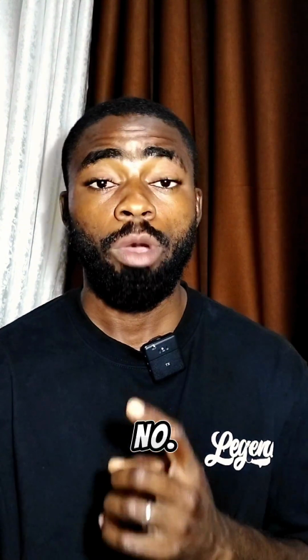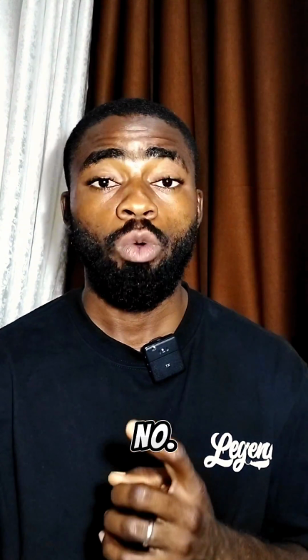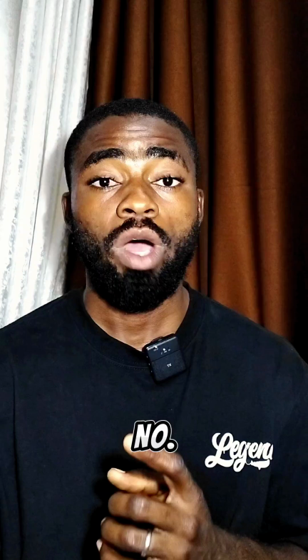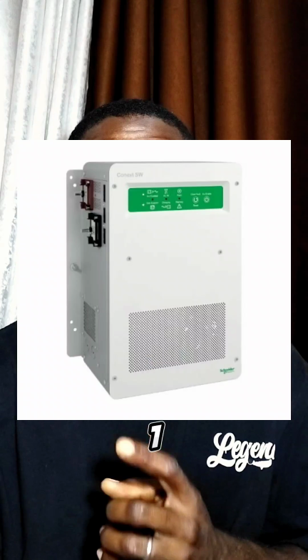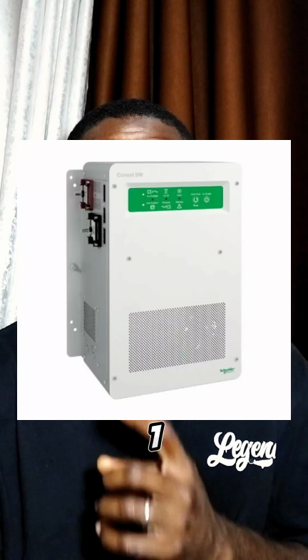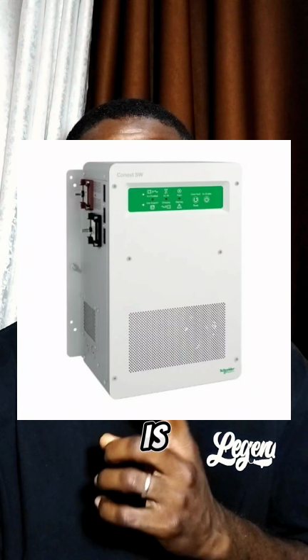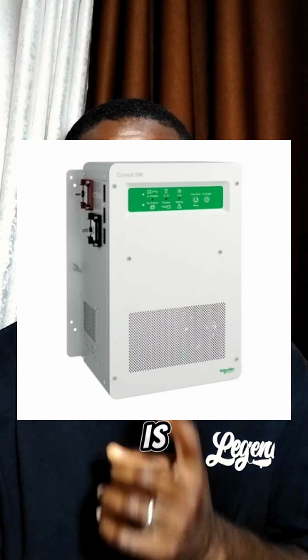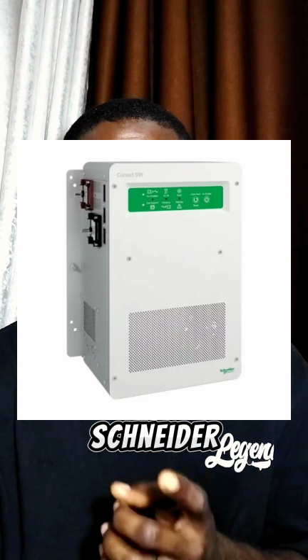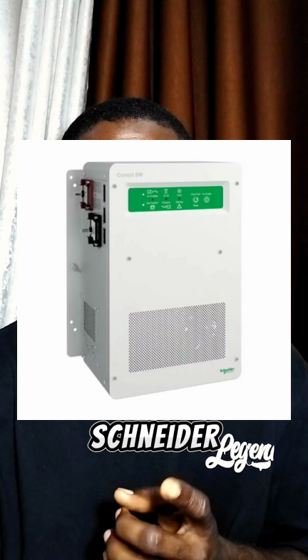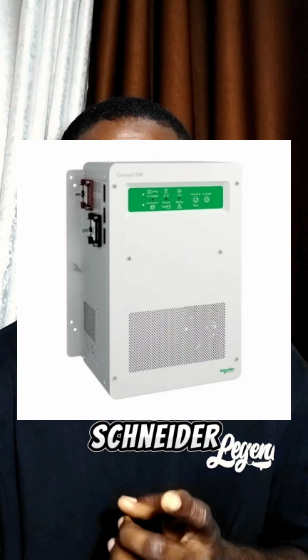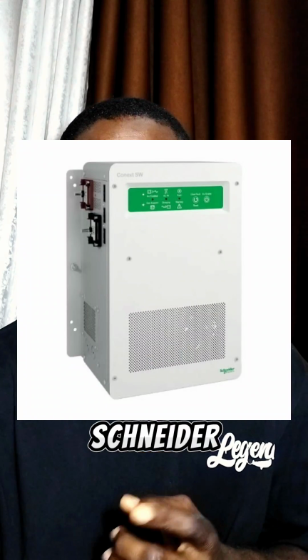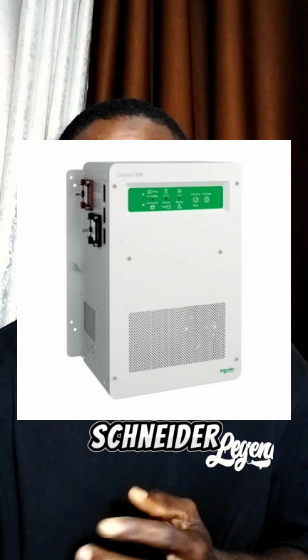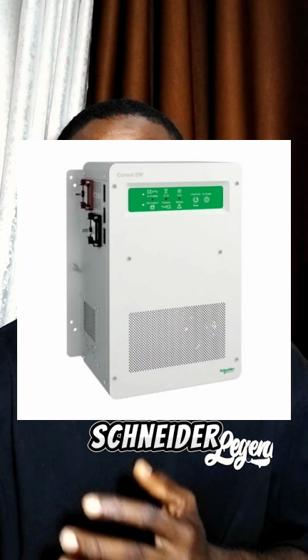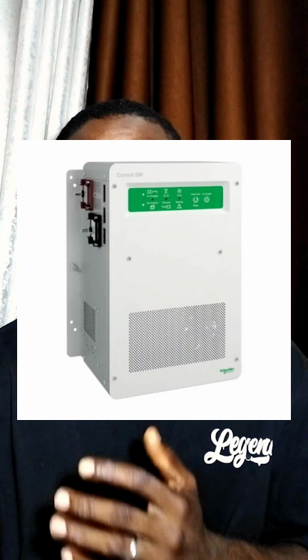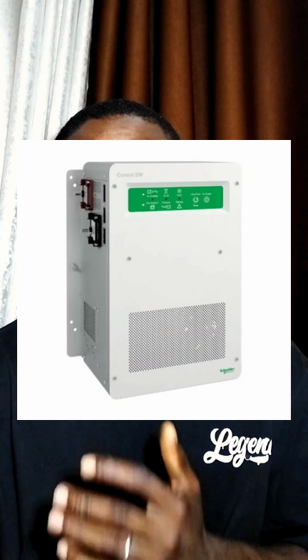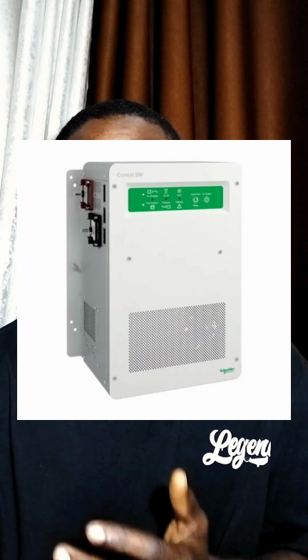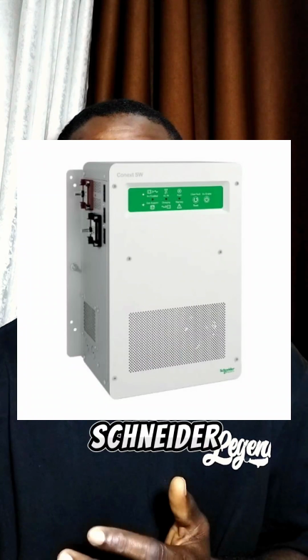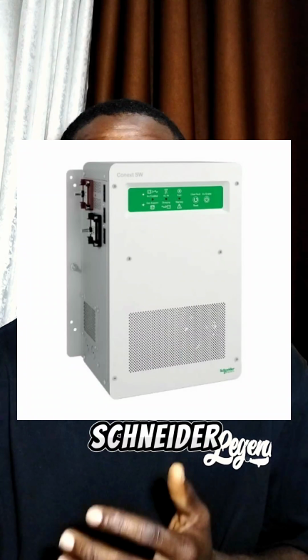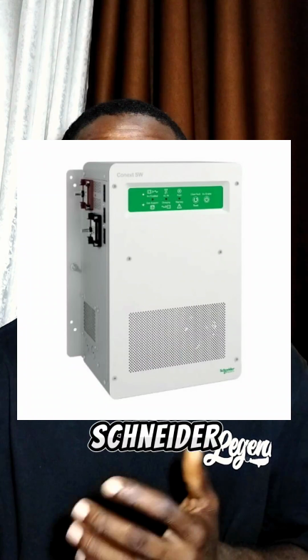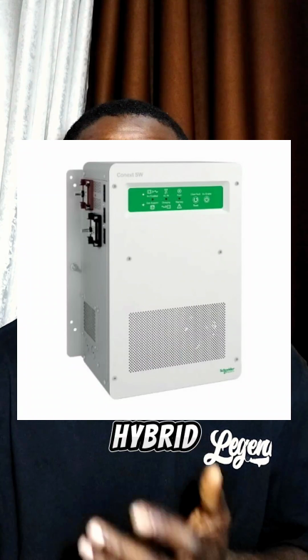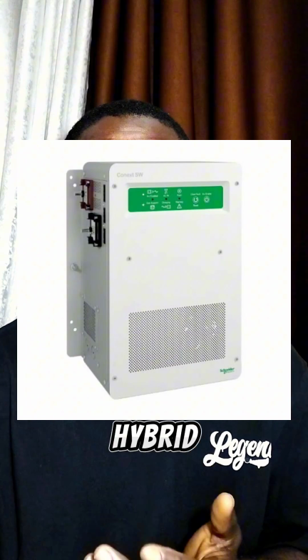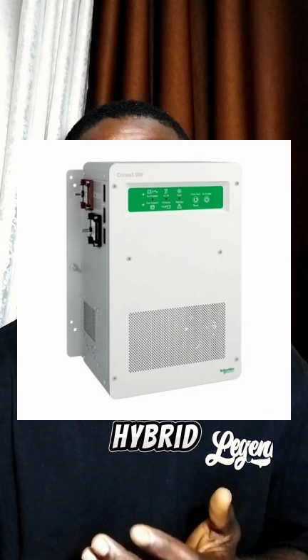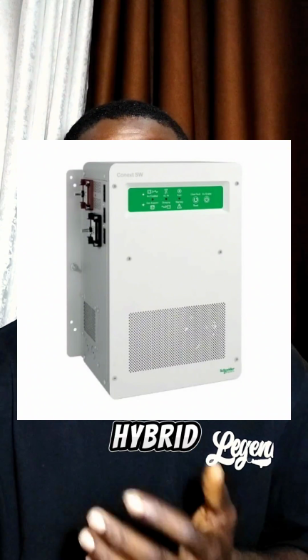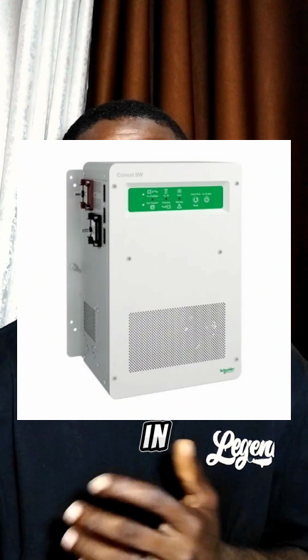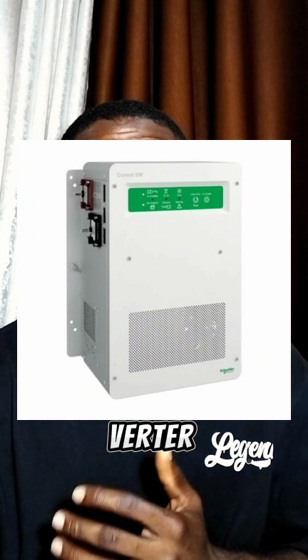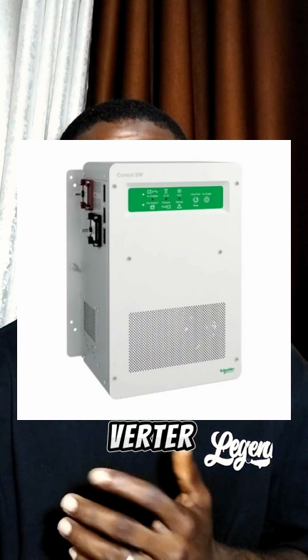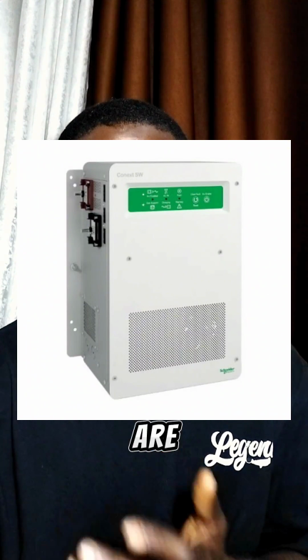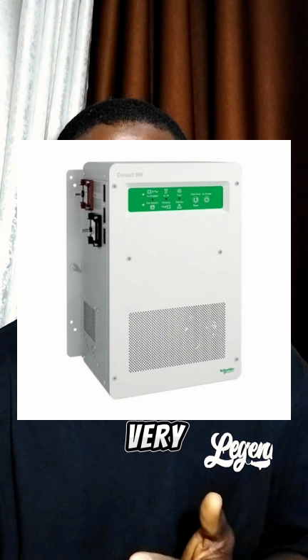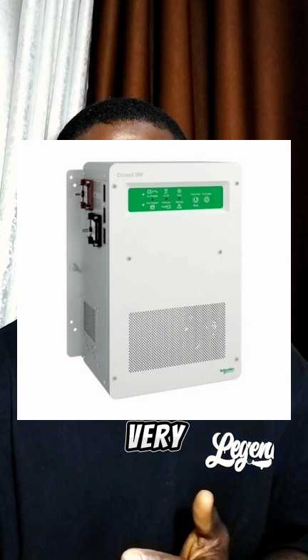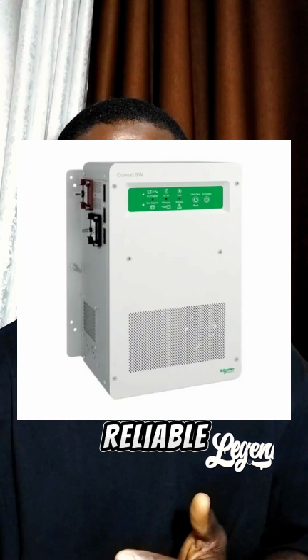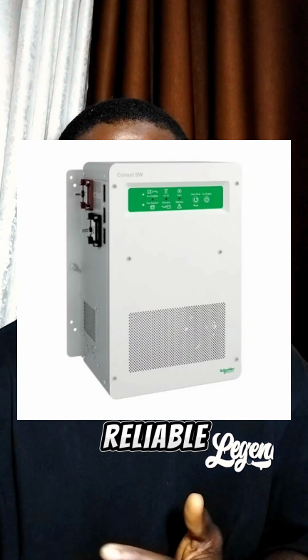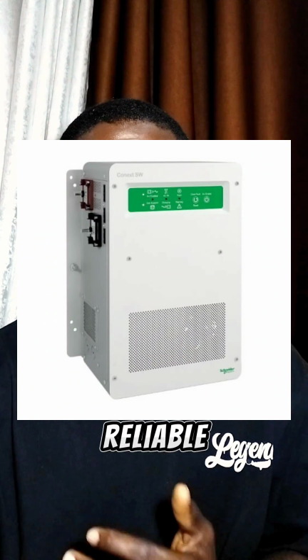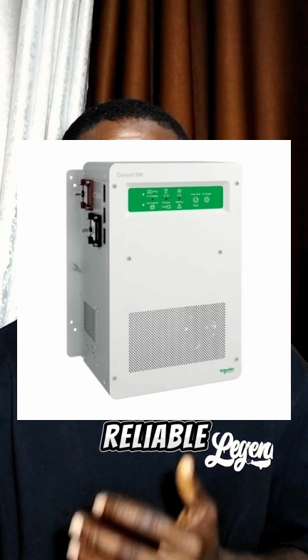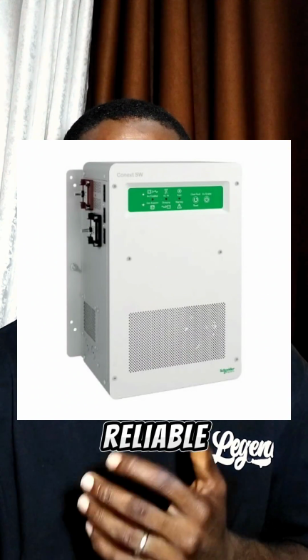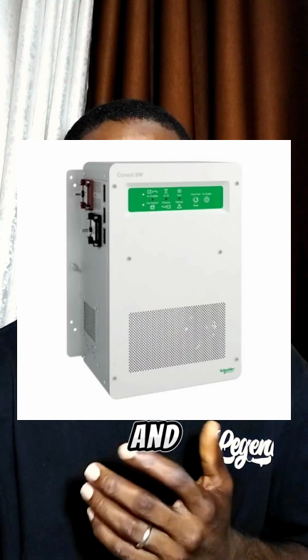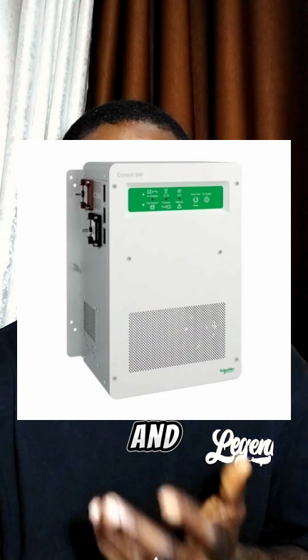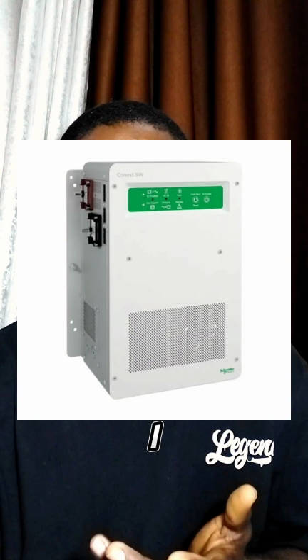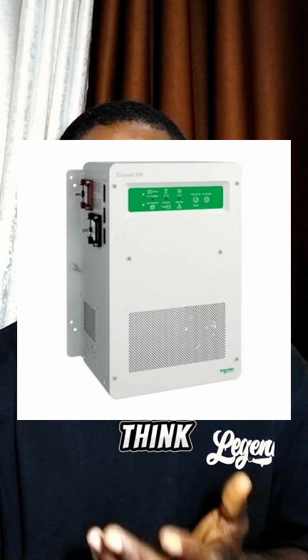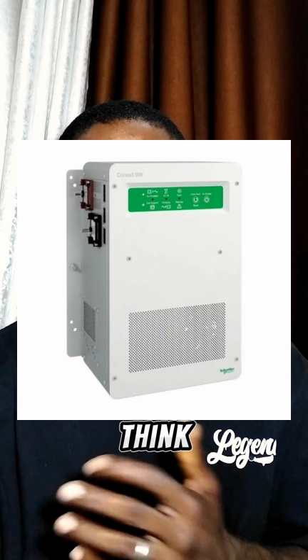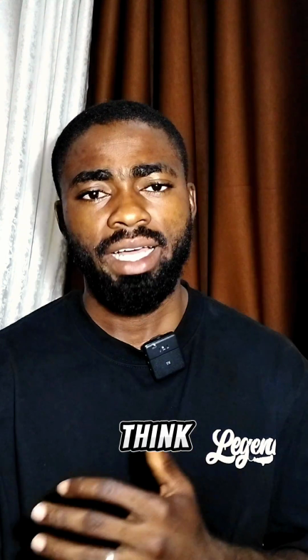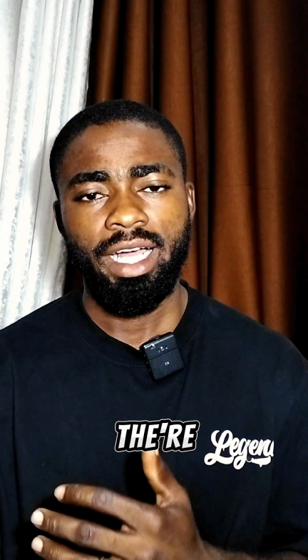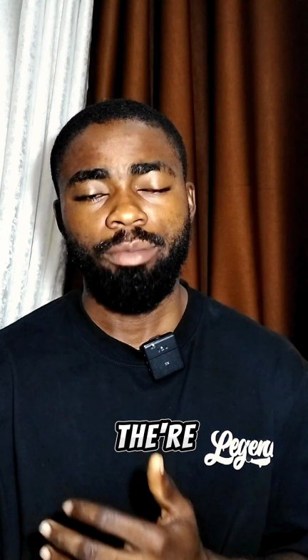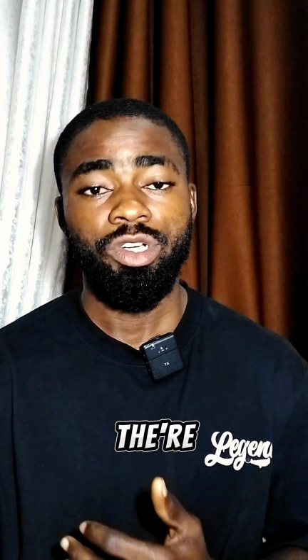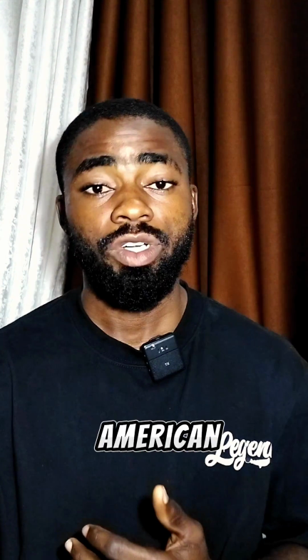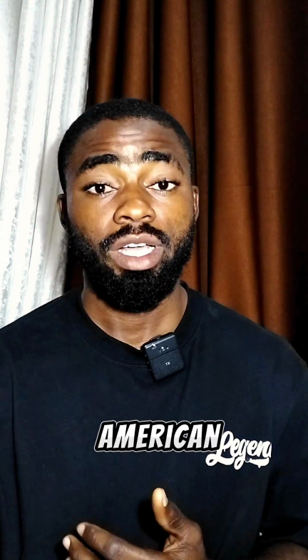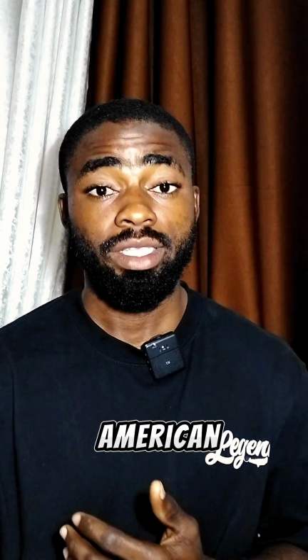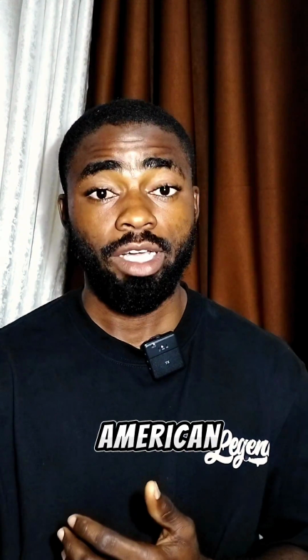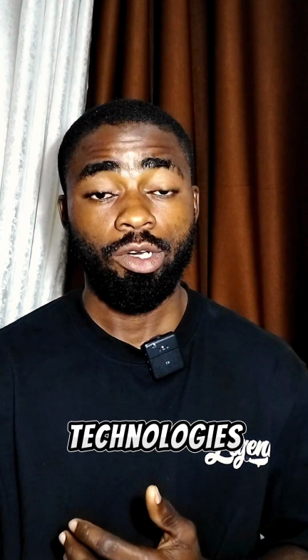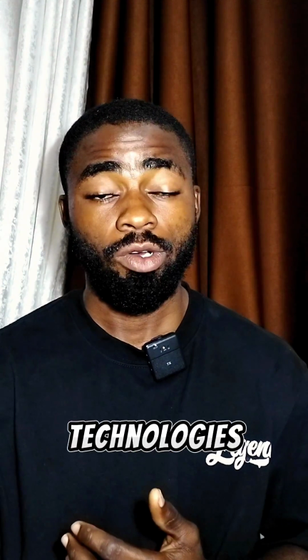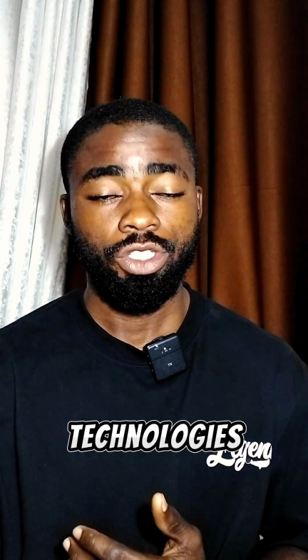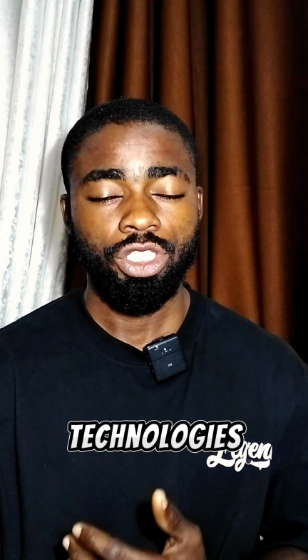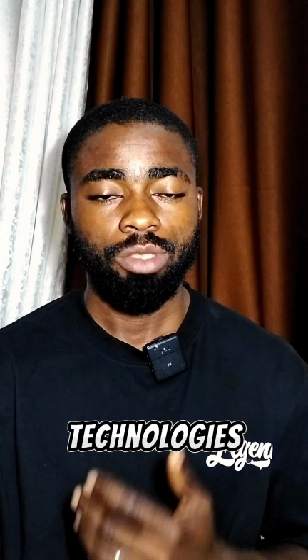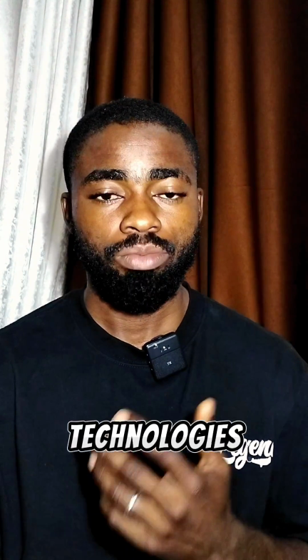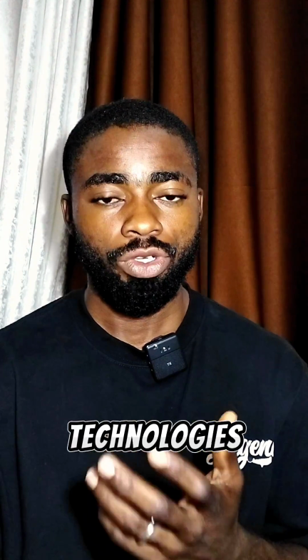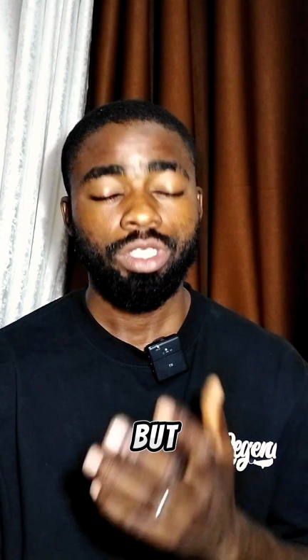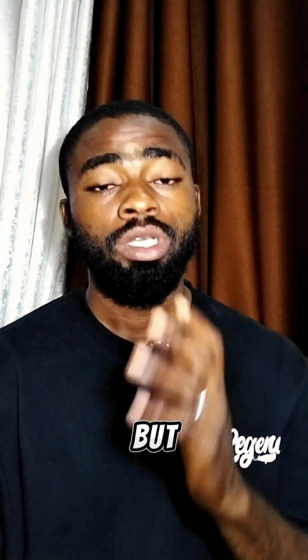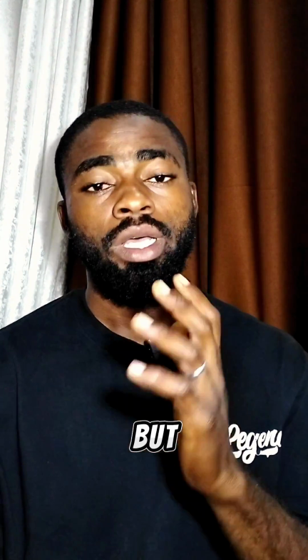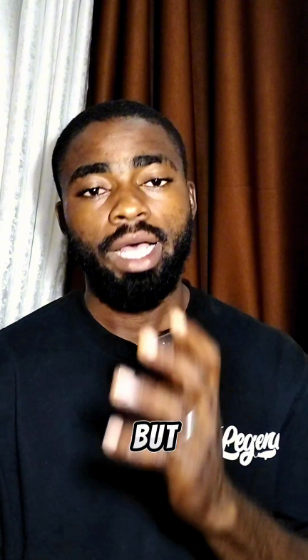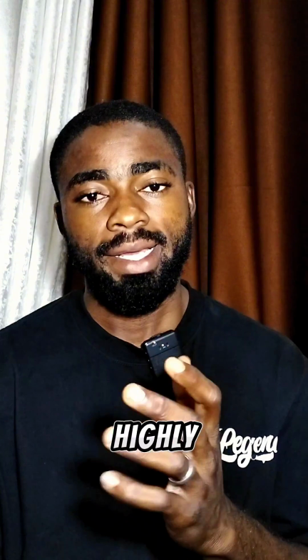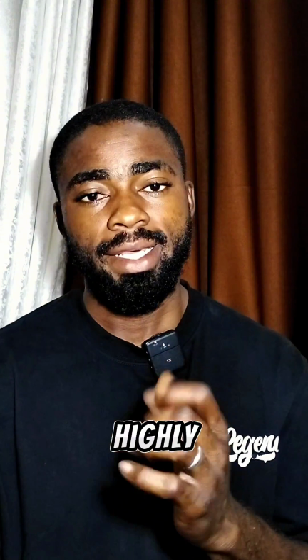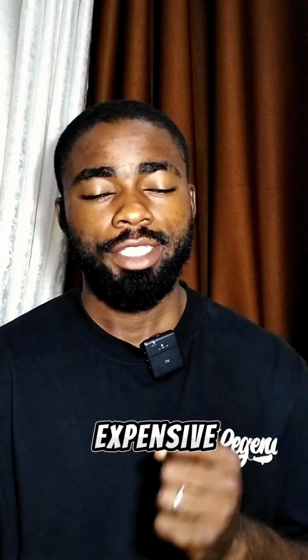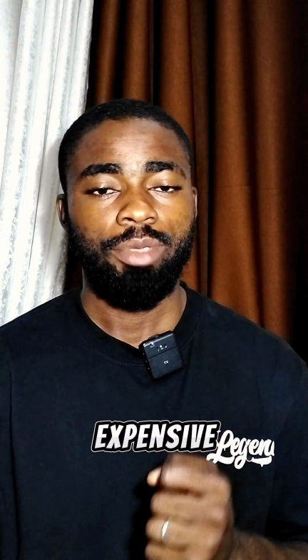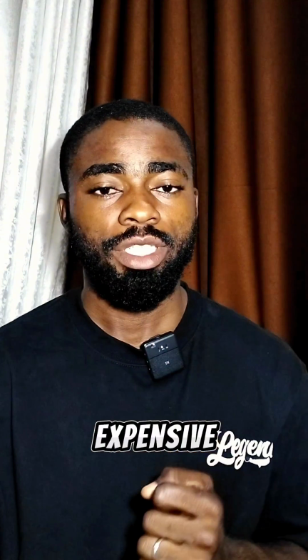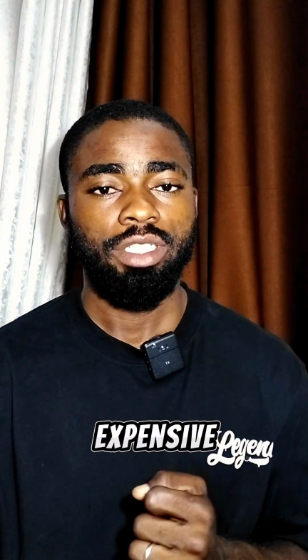Number one is Schneider. Schneider hybrid inverter is very reliable, and I think they are American technology, but they are highly expensive.